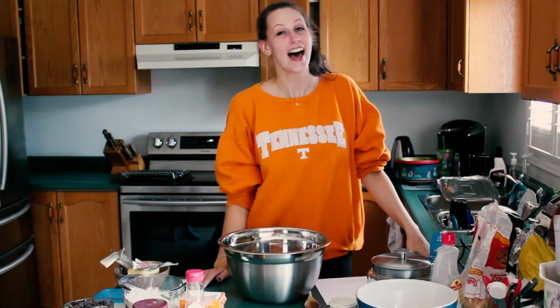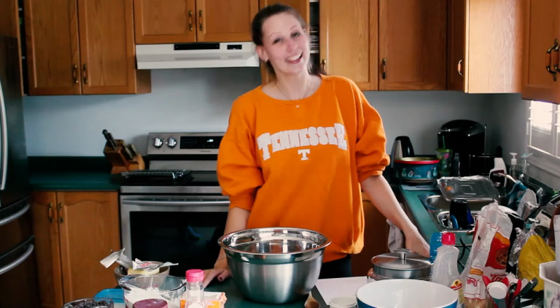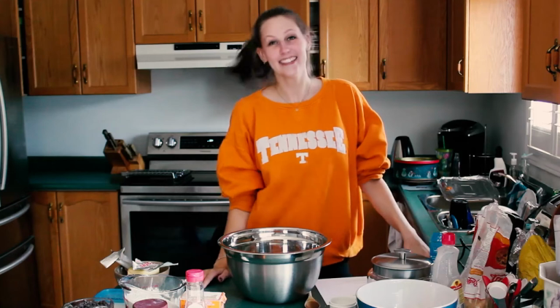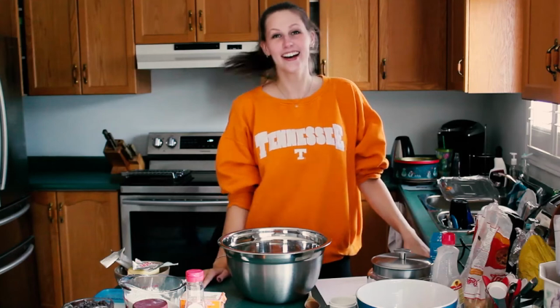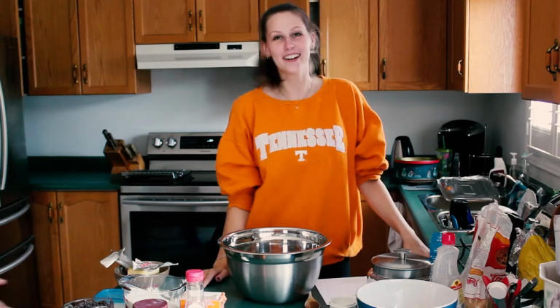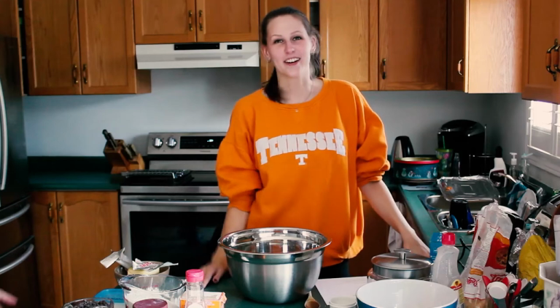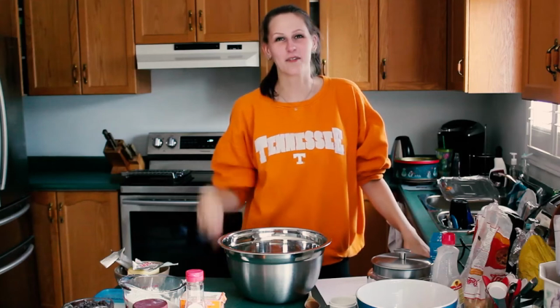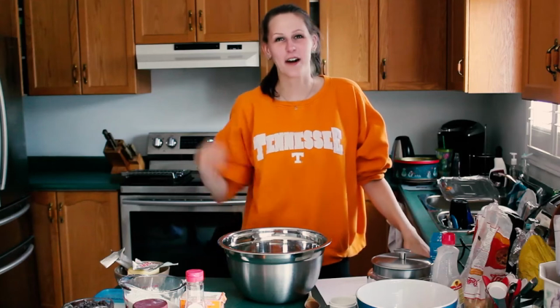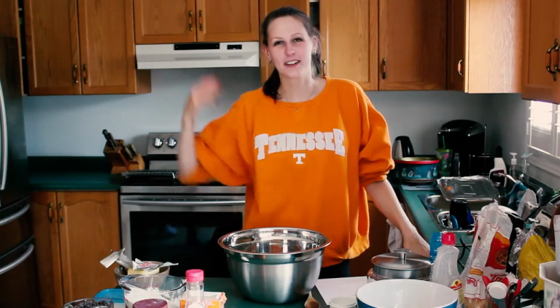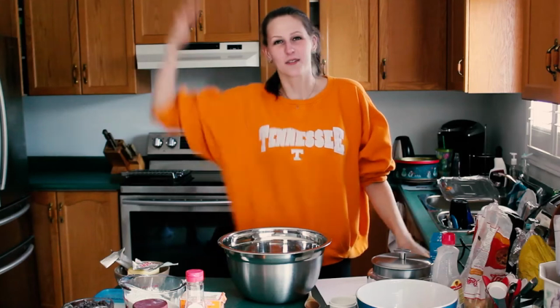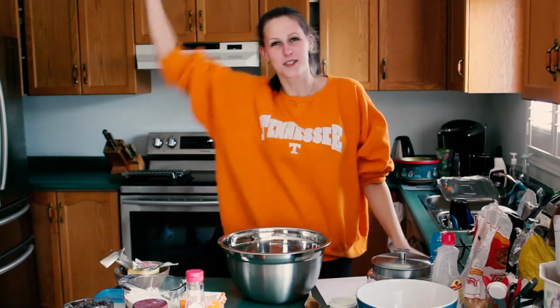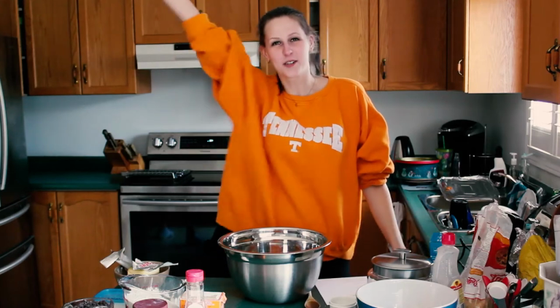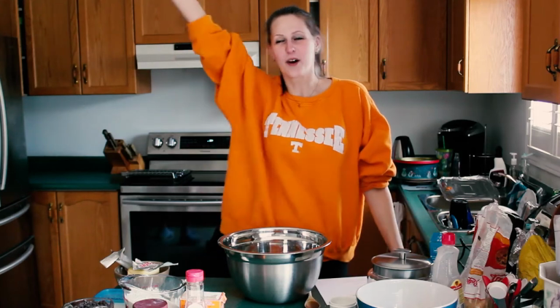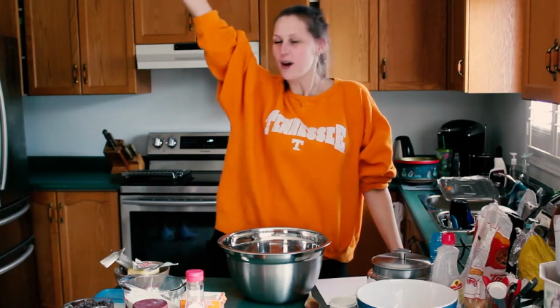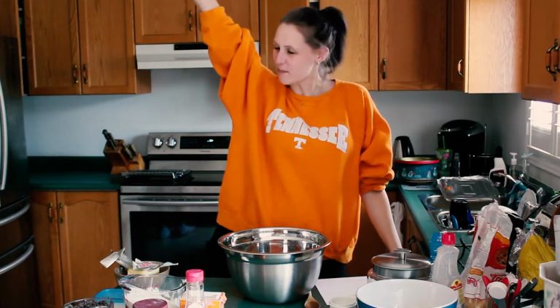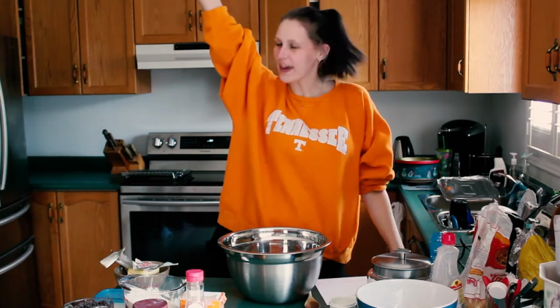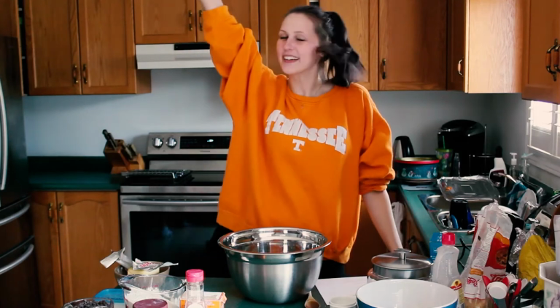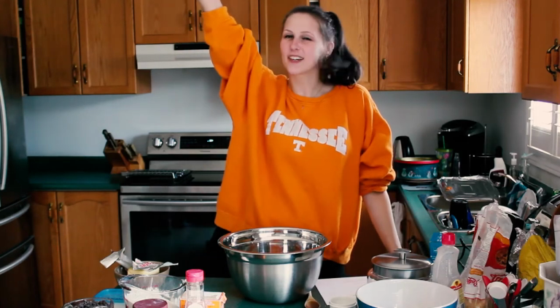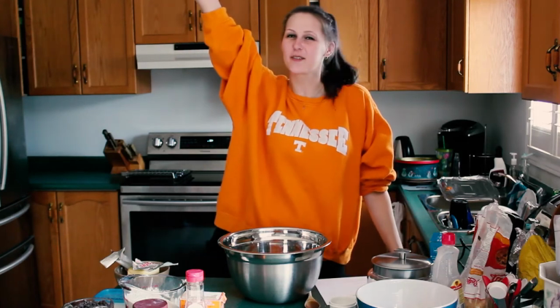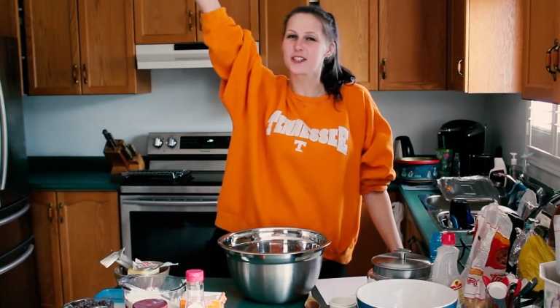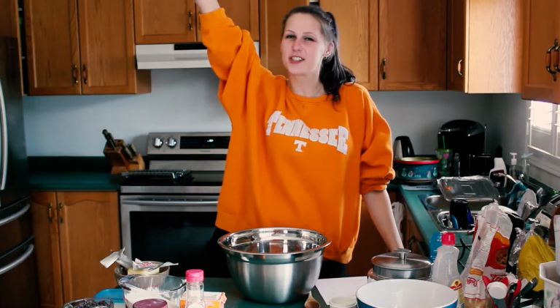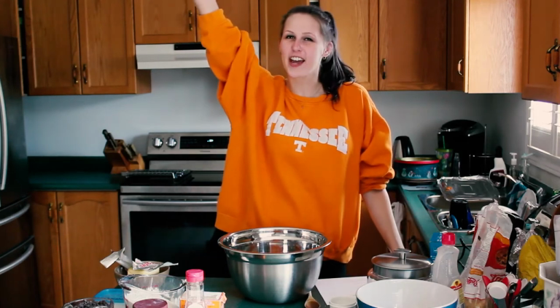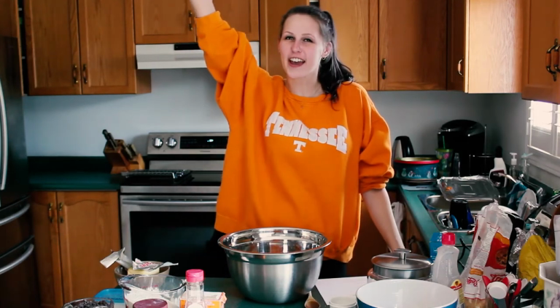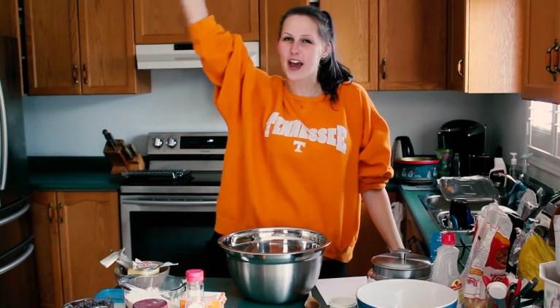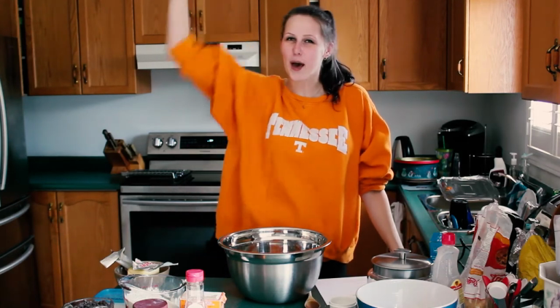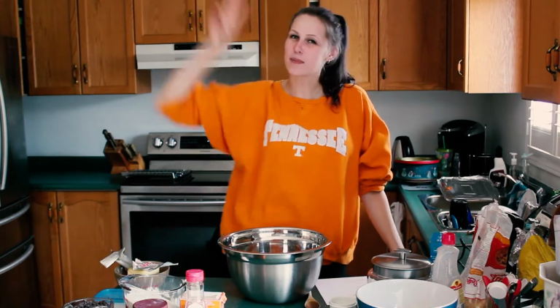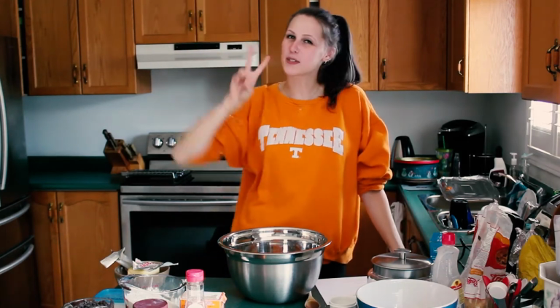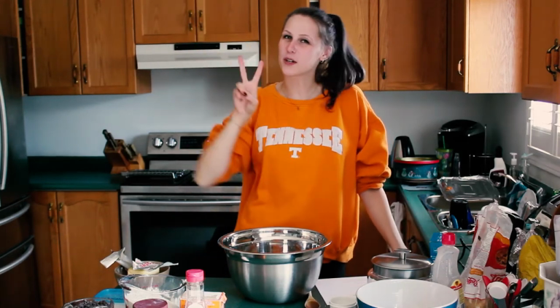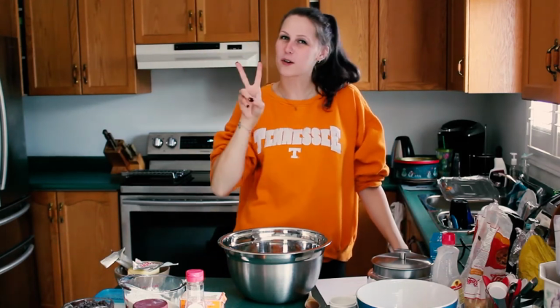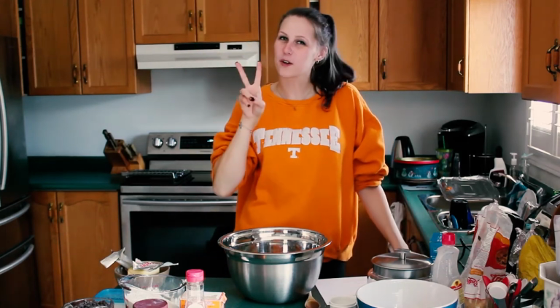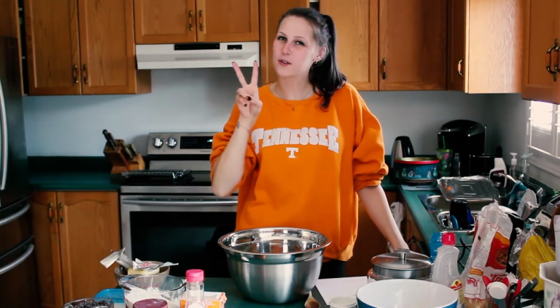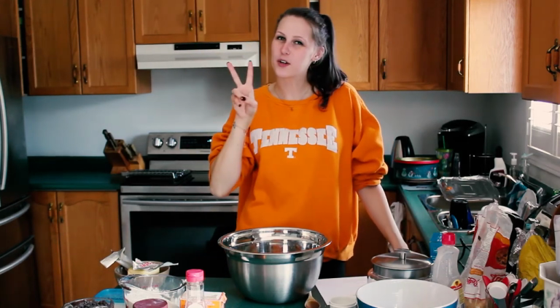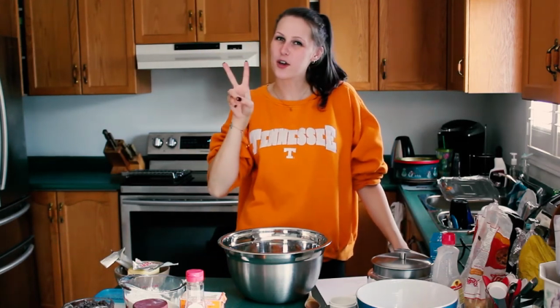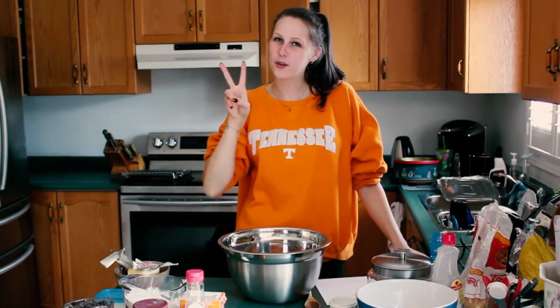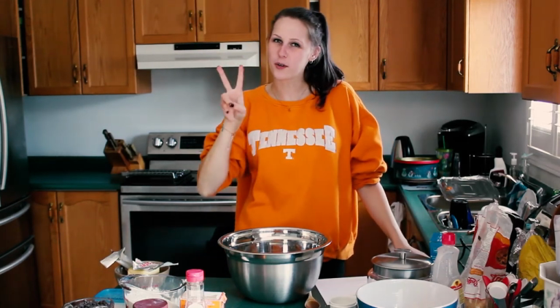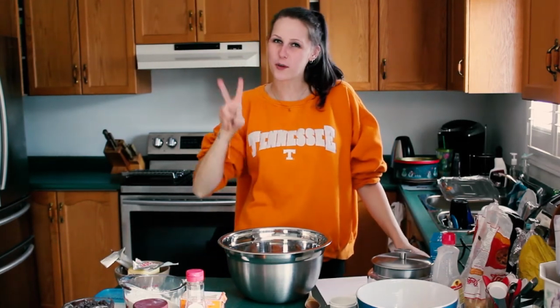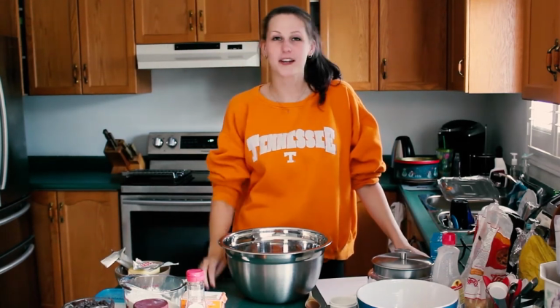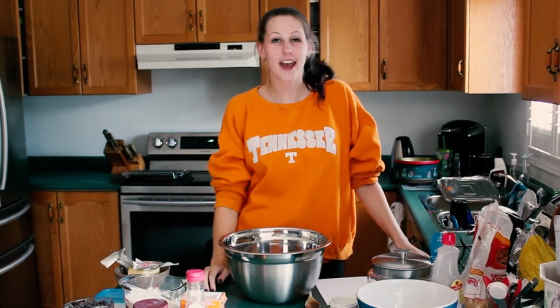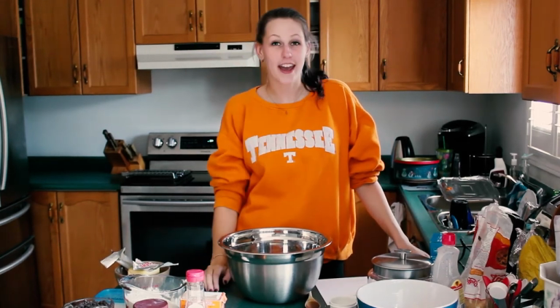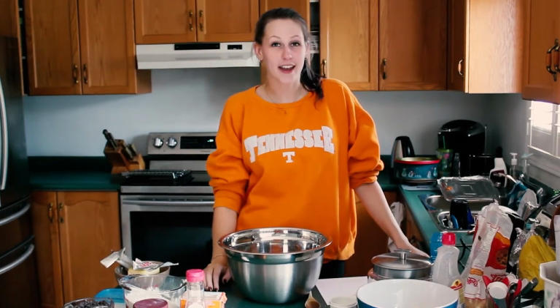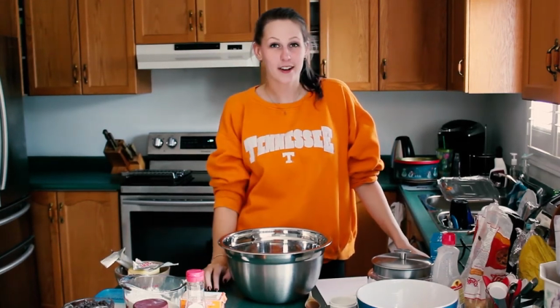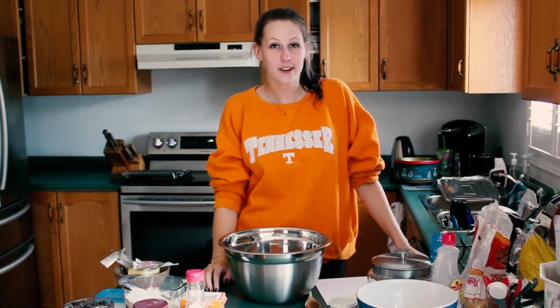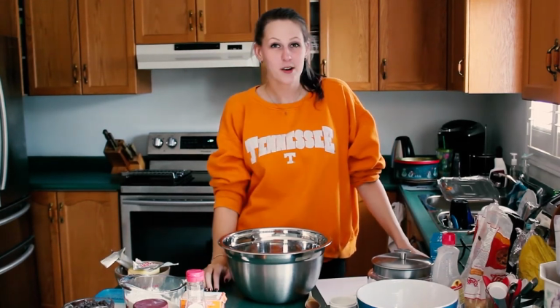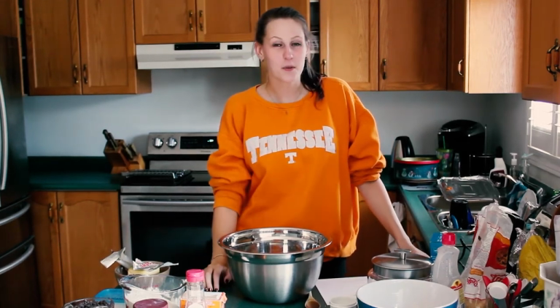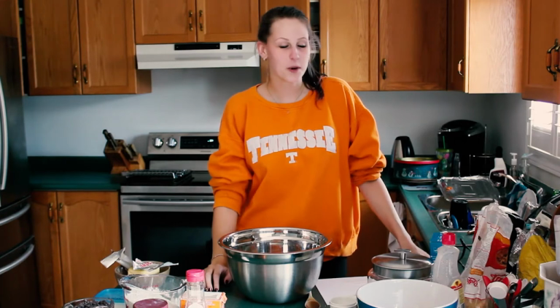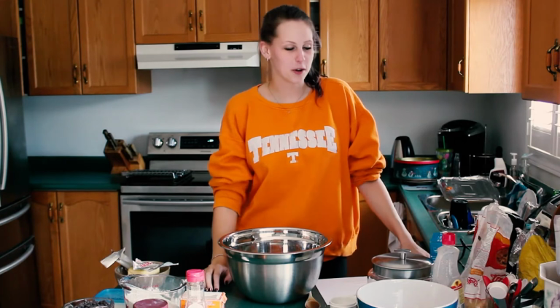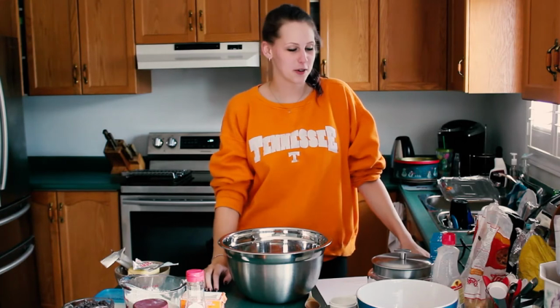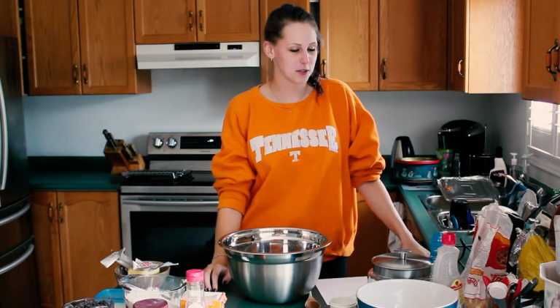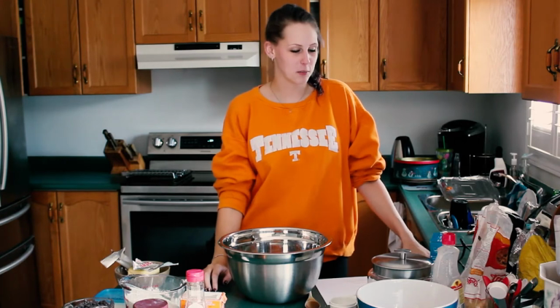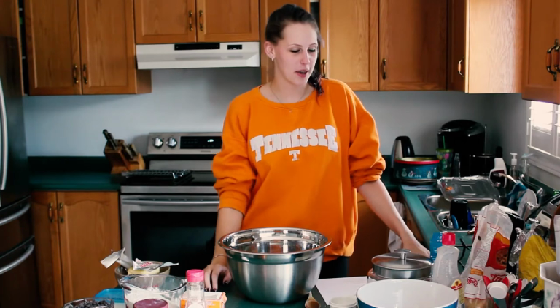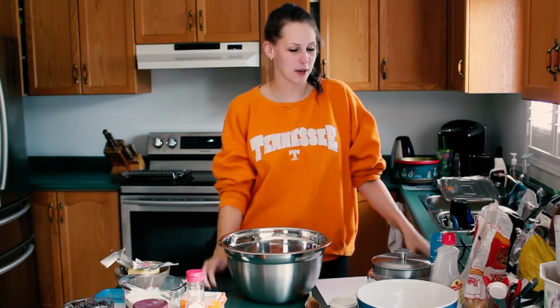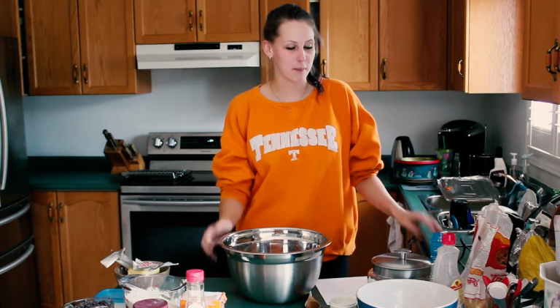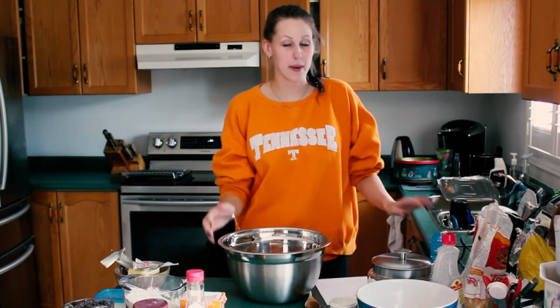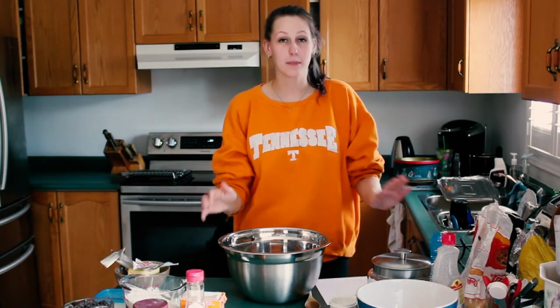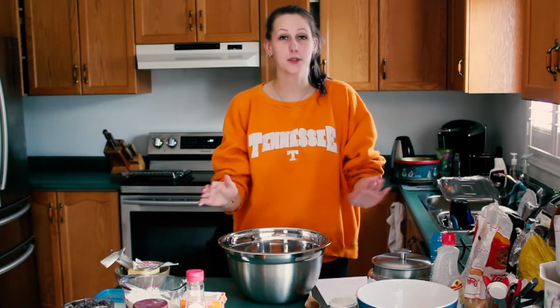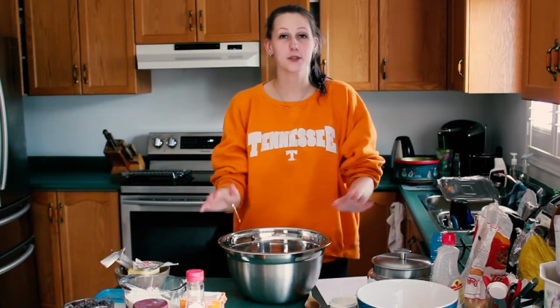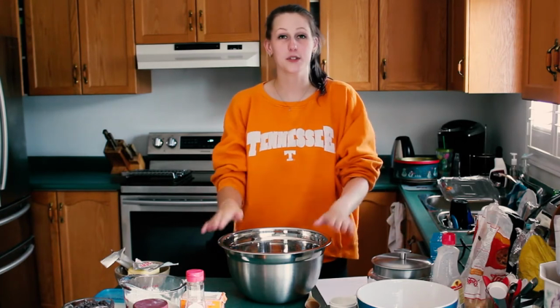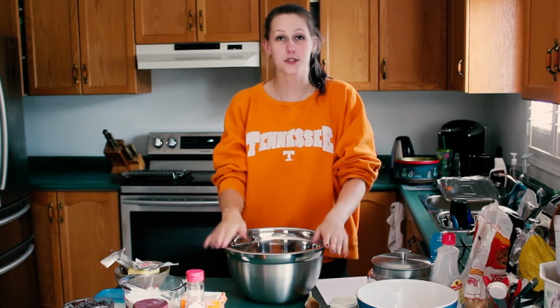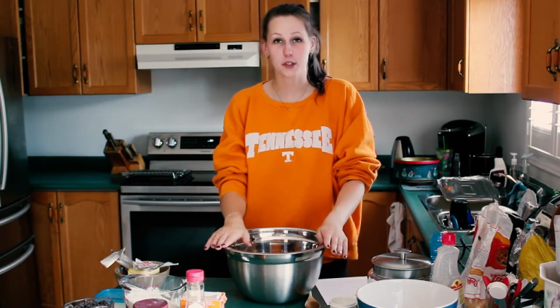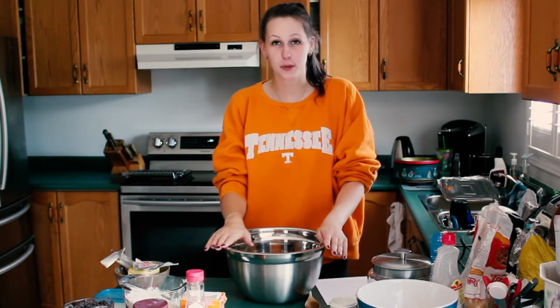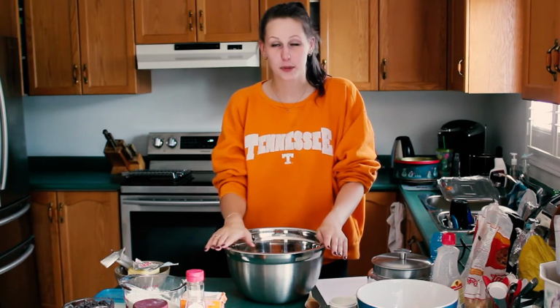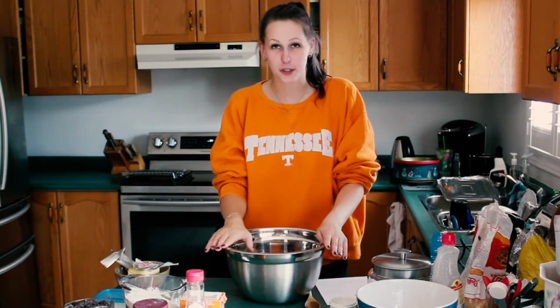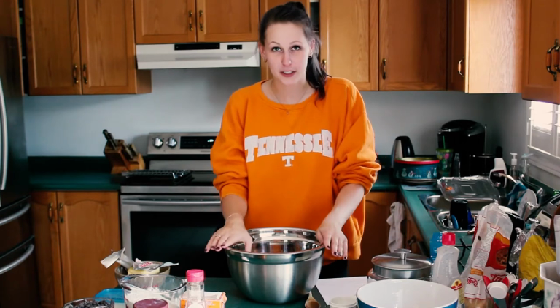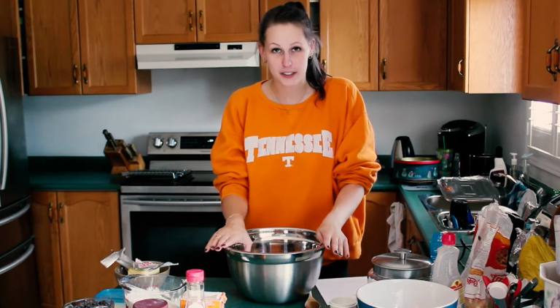Hello and welcome to Baking with Jay episode 2. Today we are going to make maple syrup cookies.